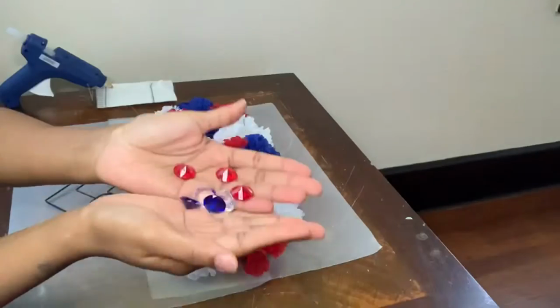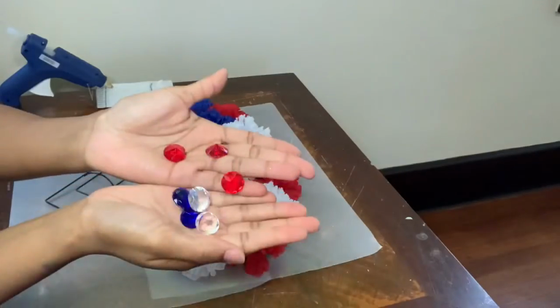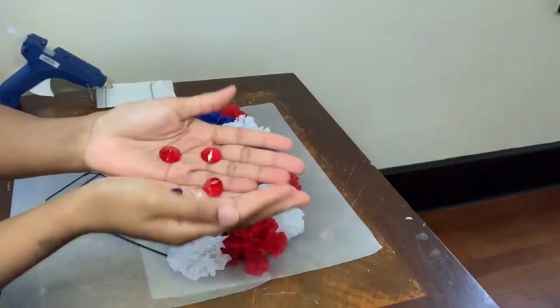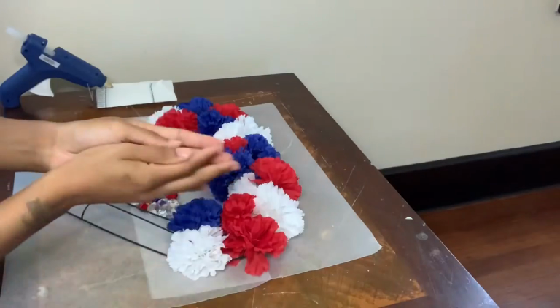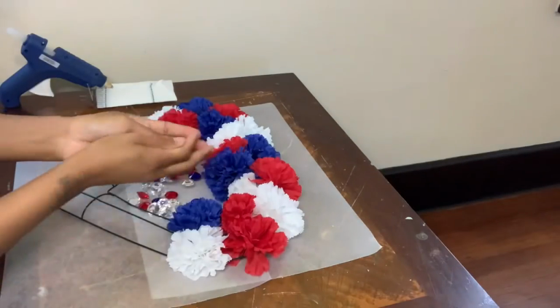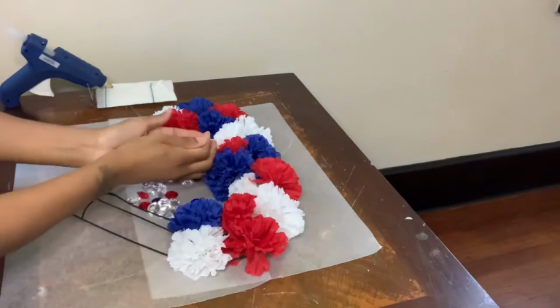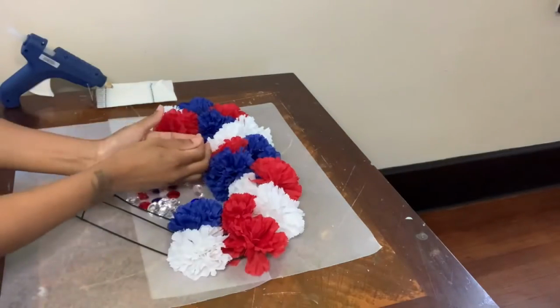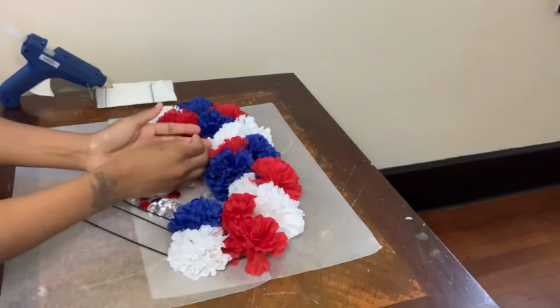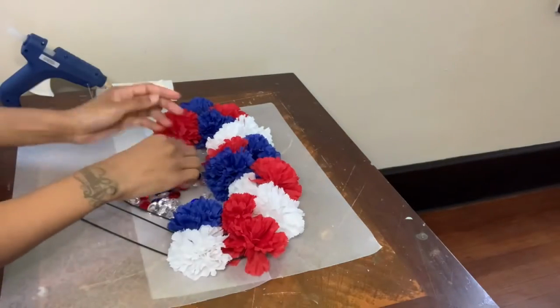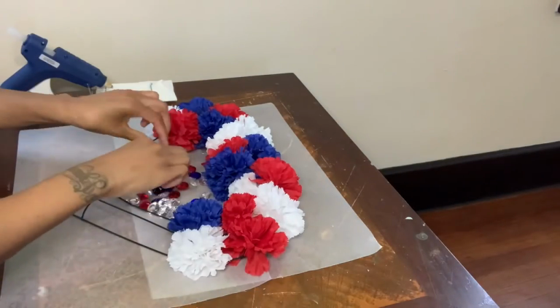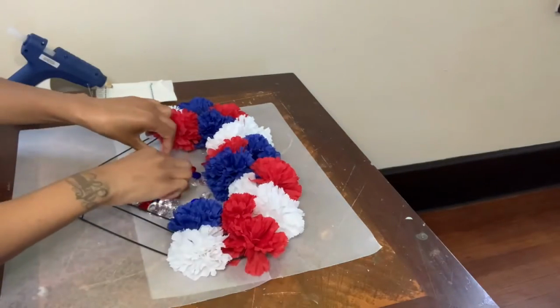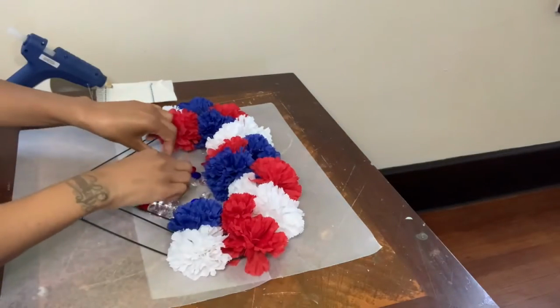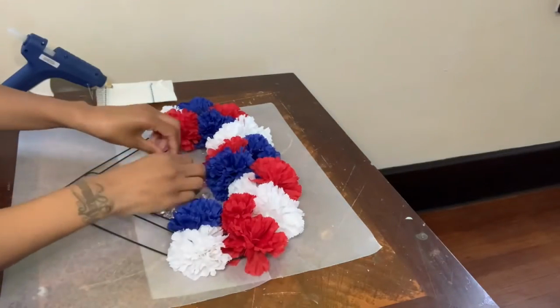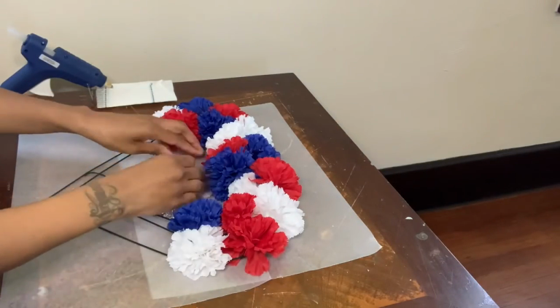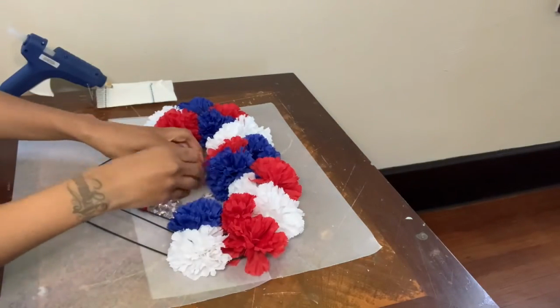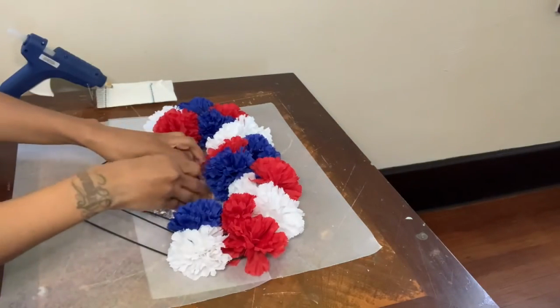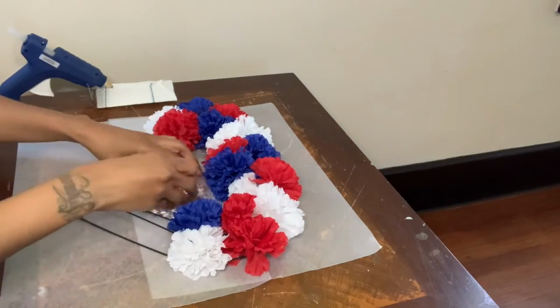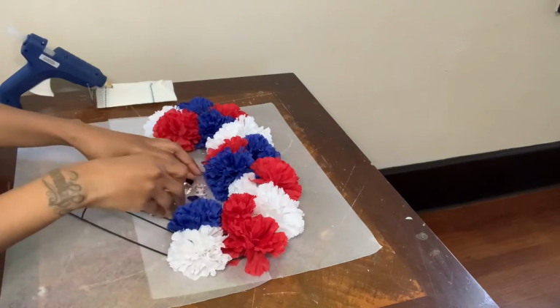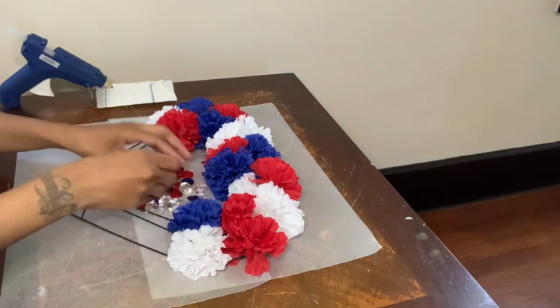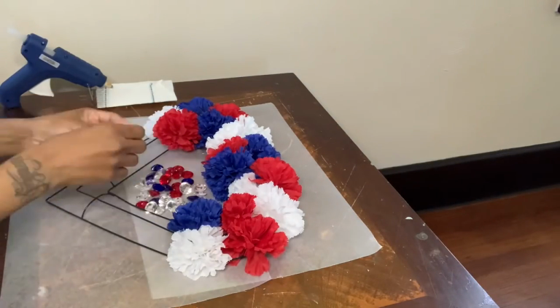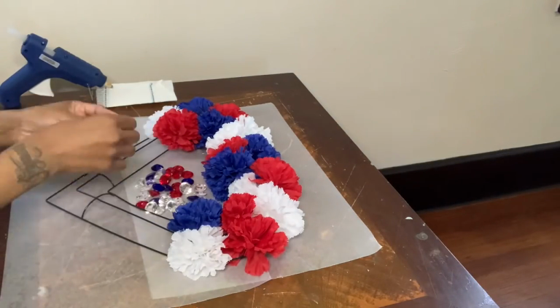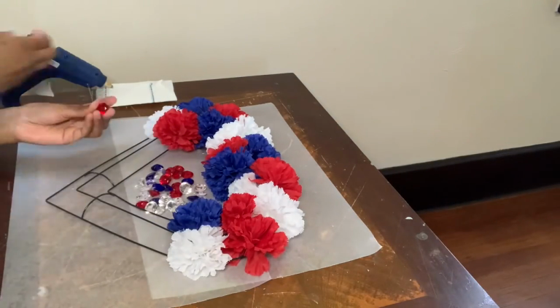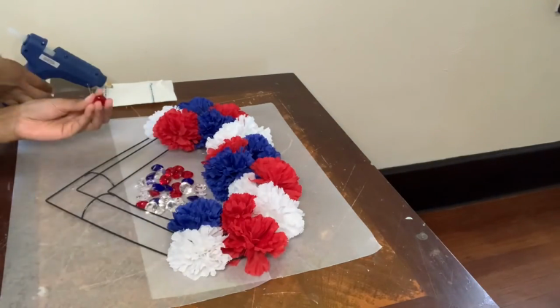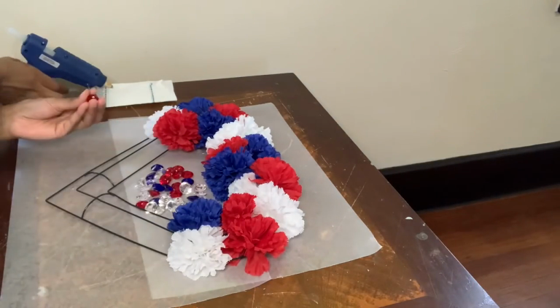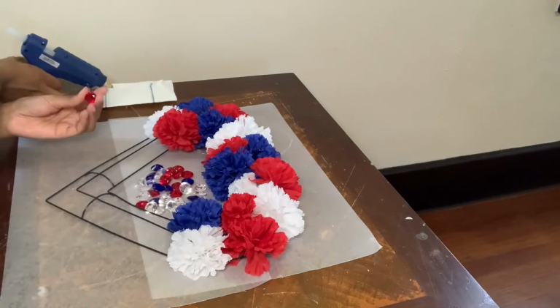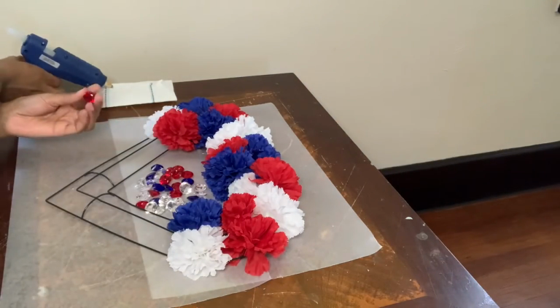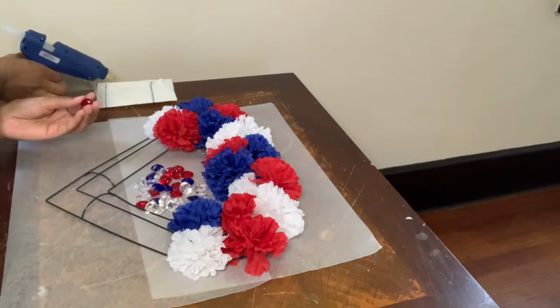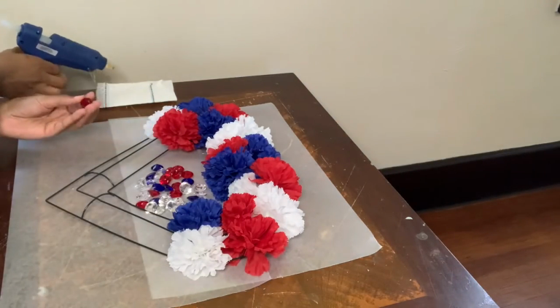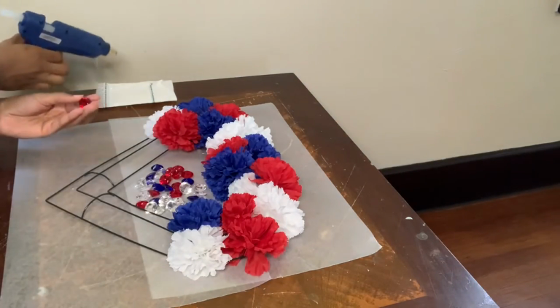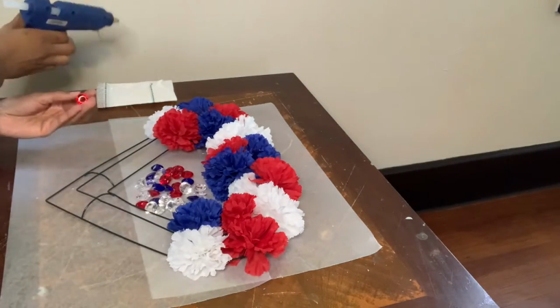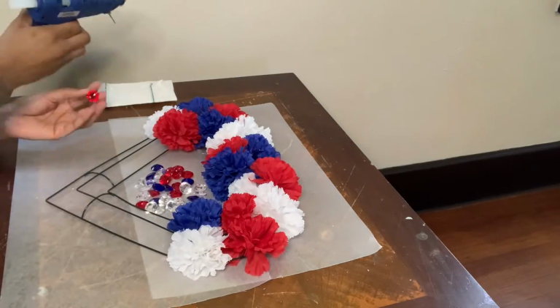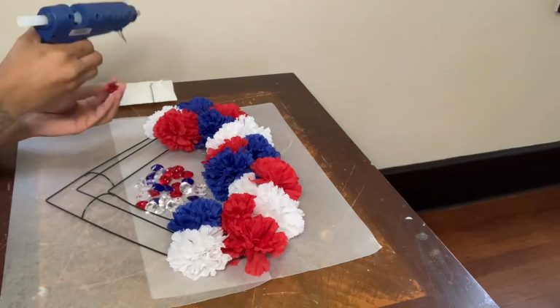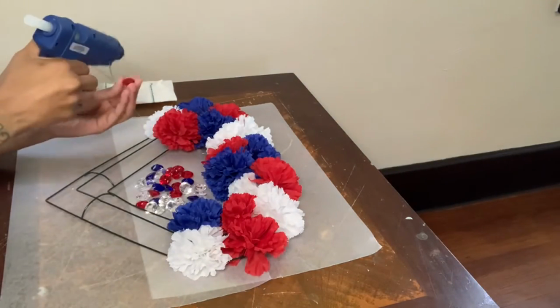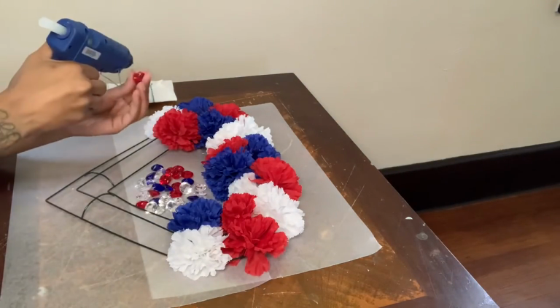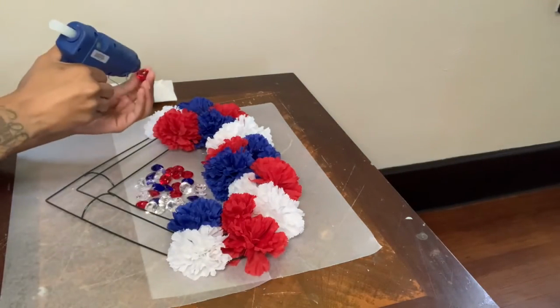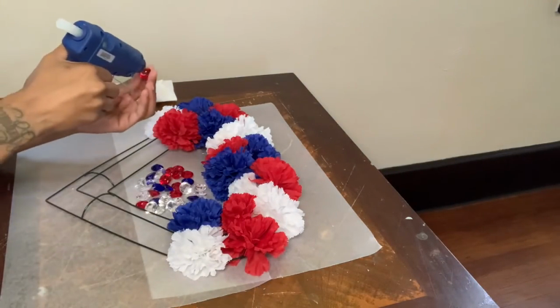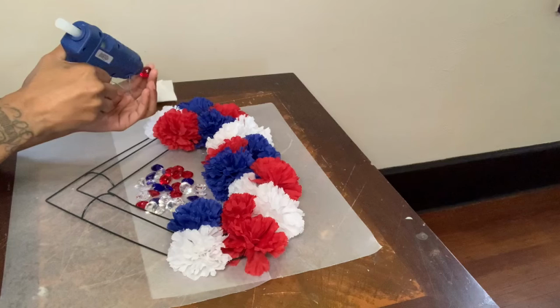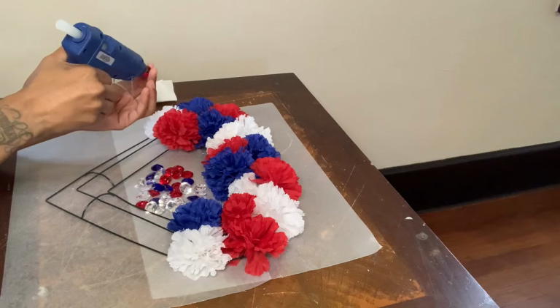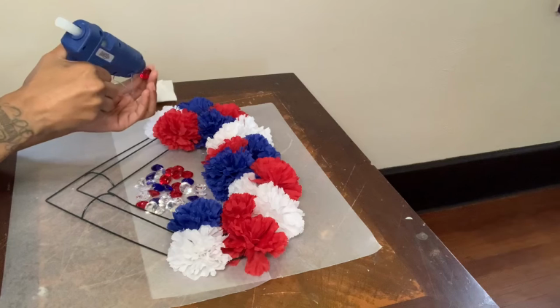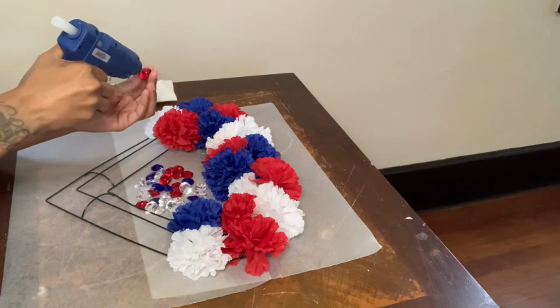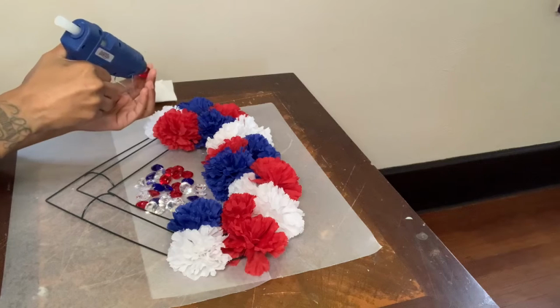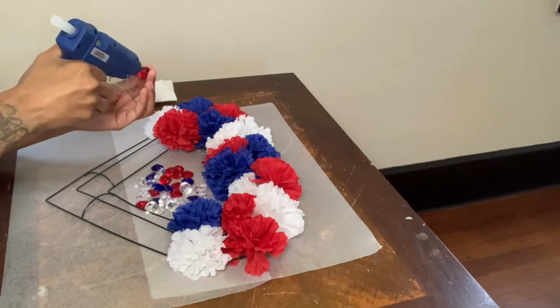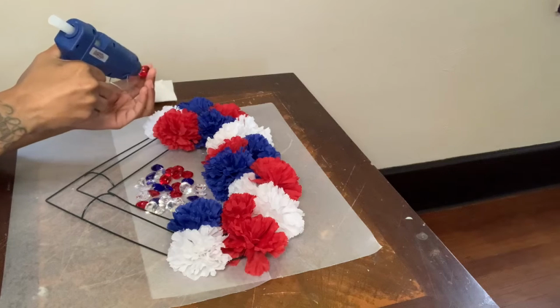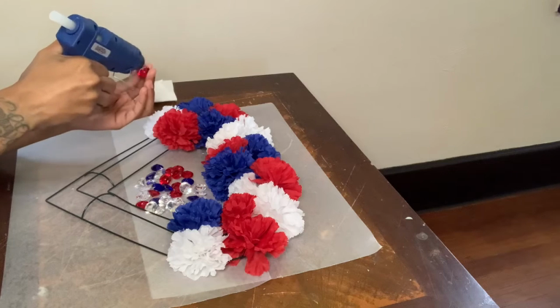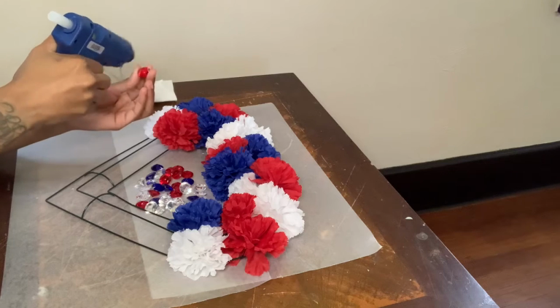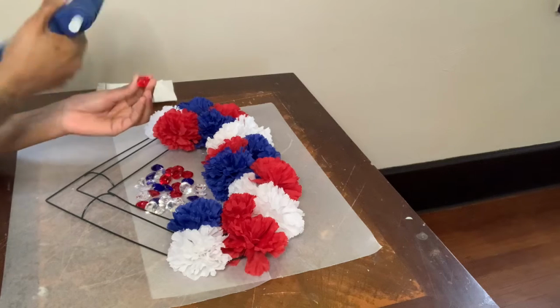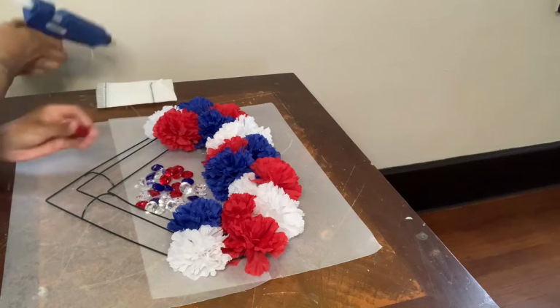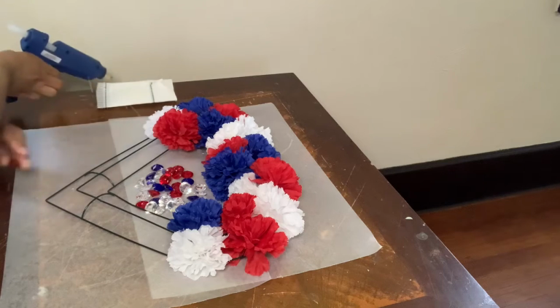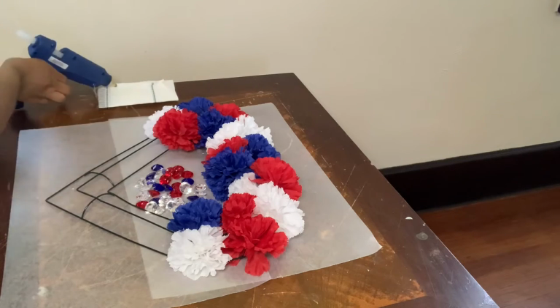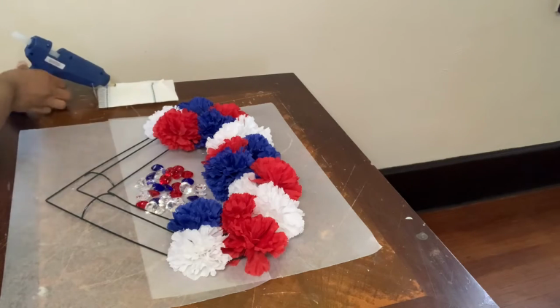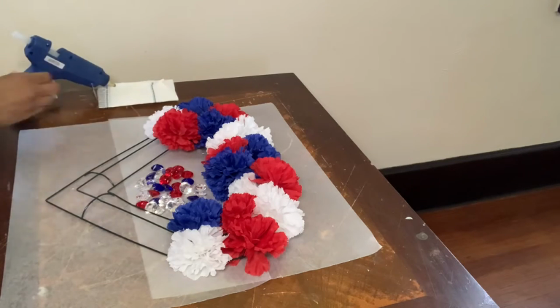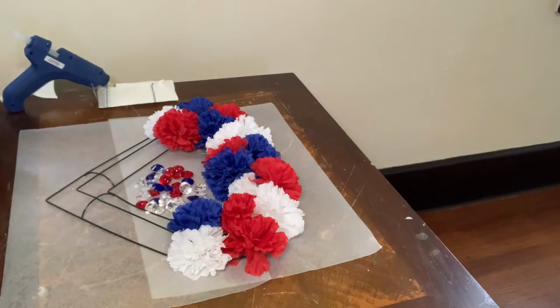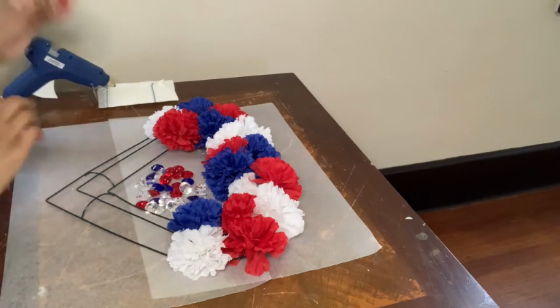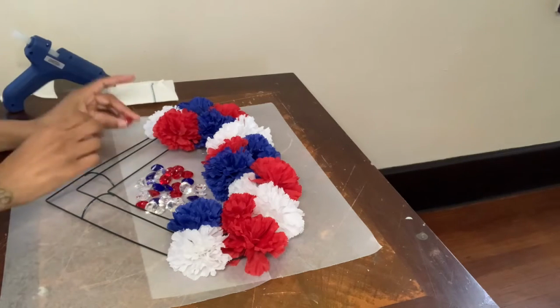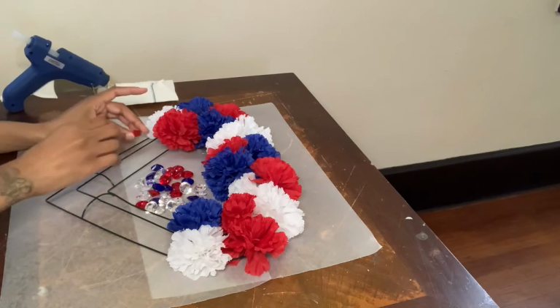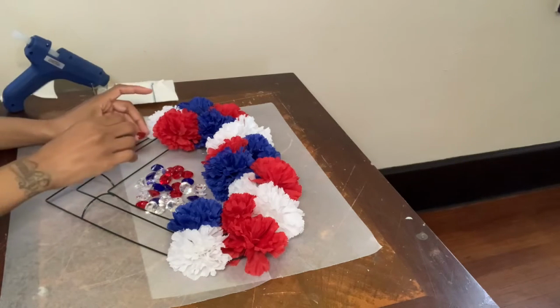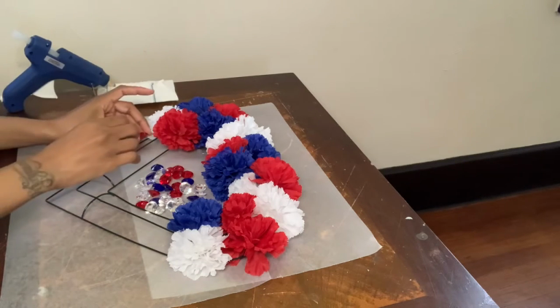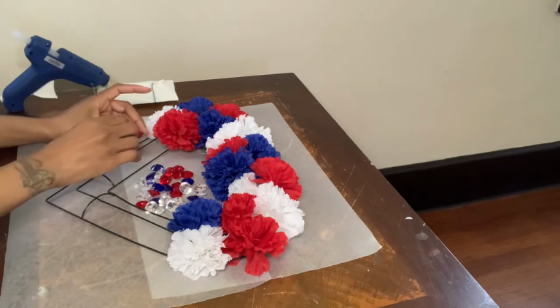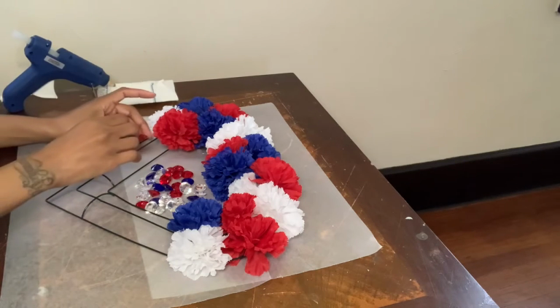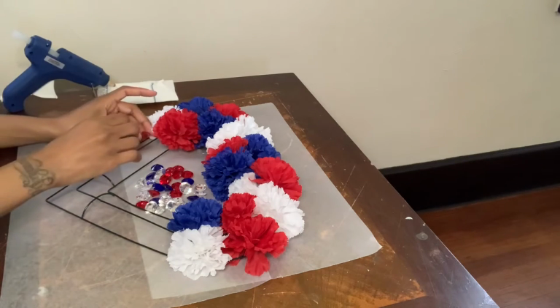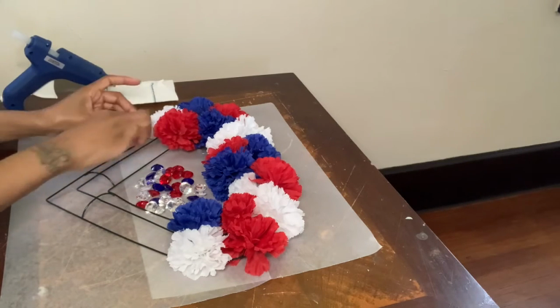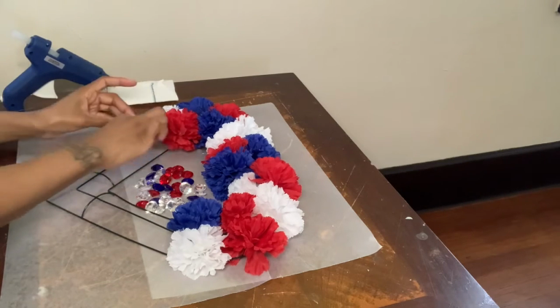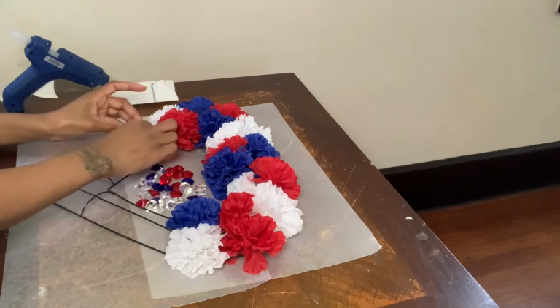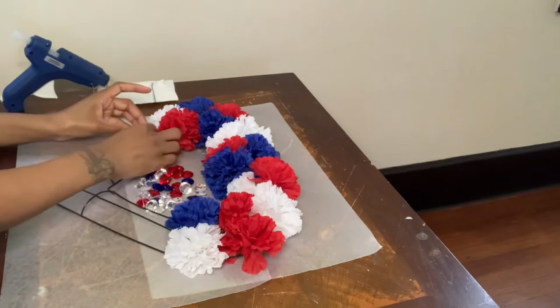Next, I'm taking those same red, blue, and clear acrylic gems and I'm going to glue them onto my wreath.